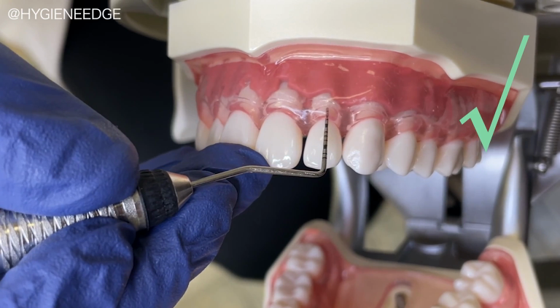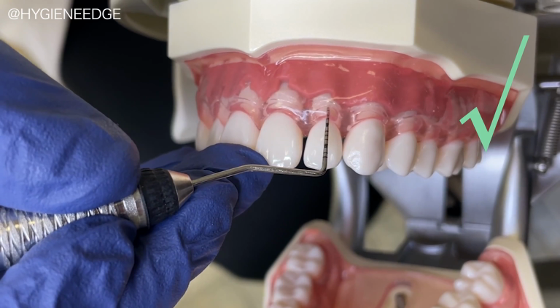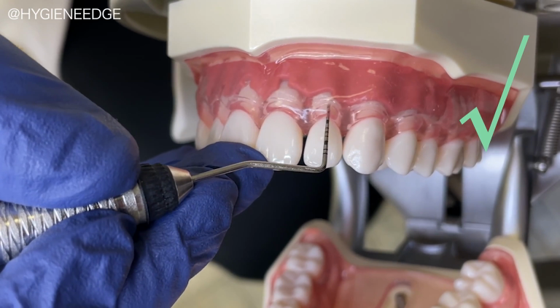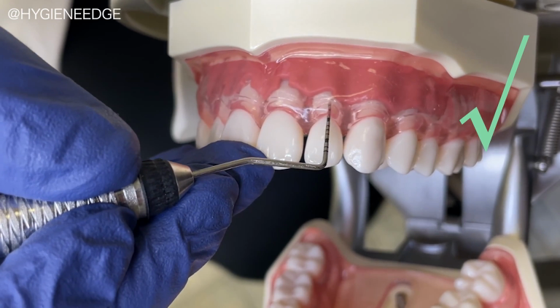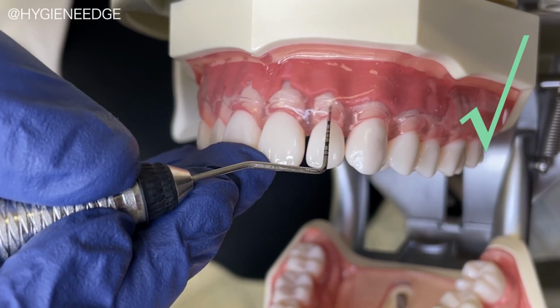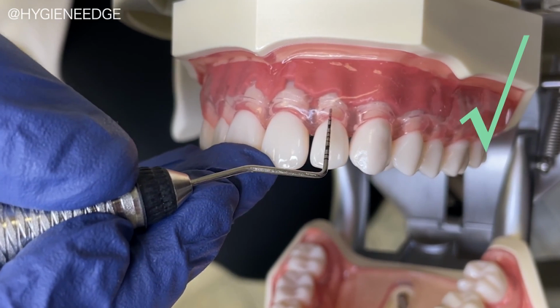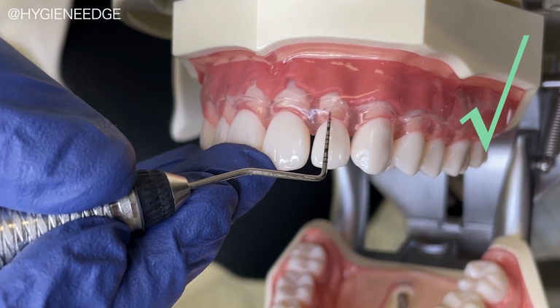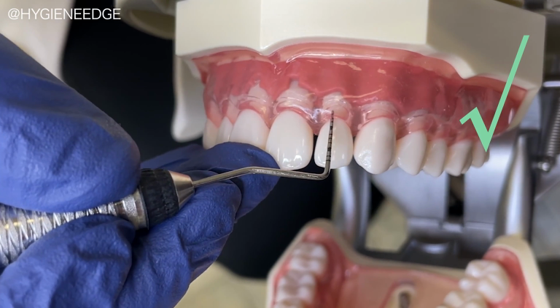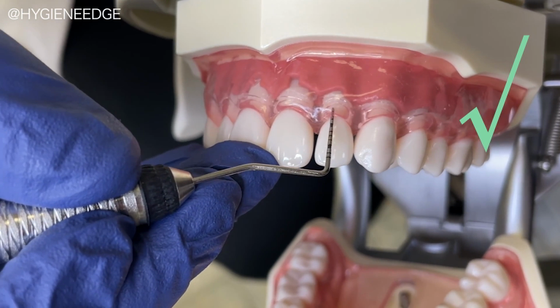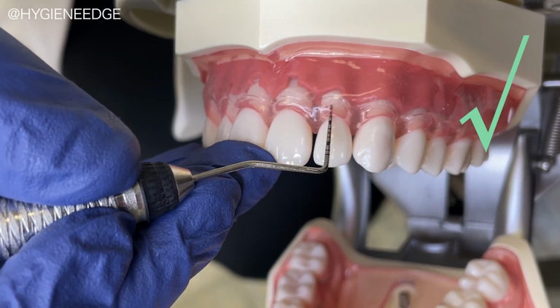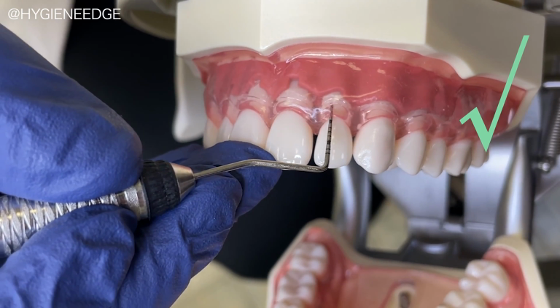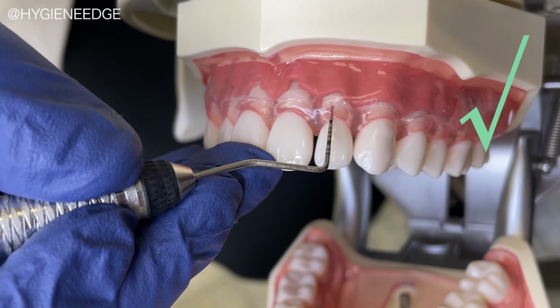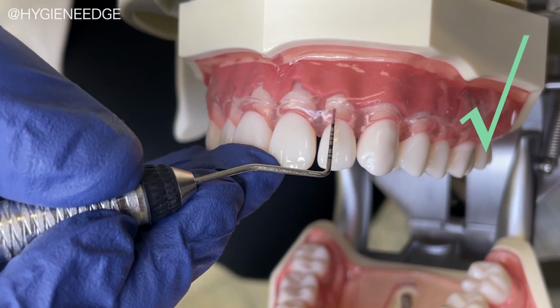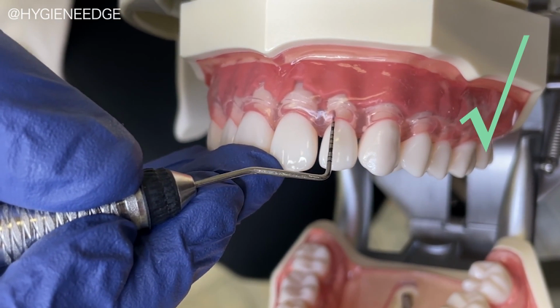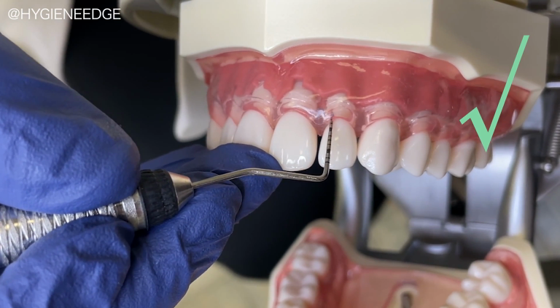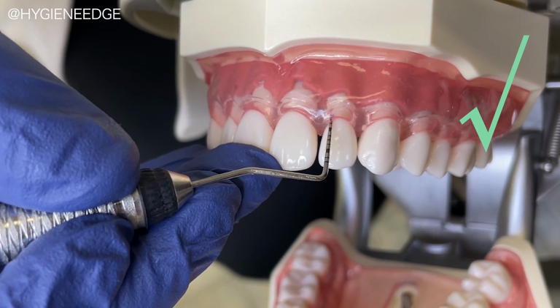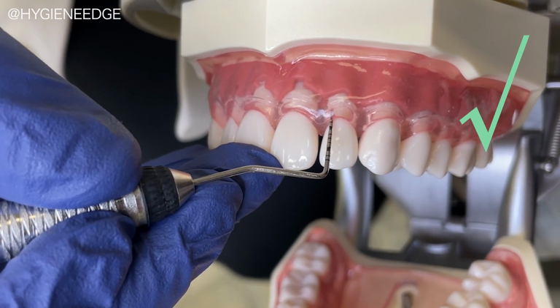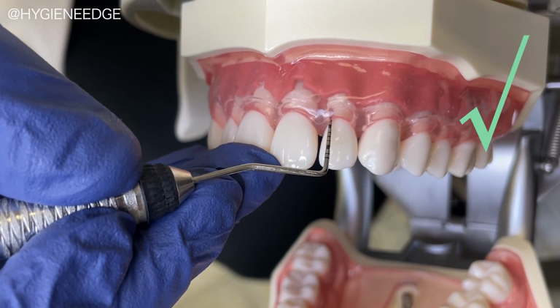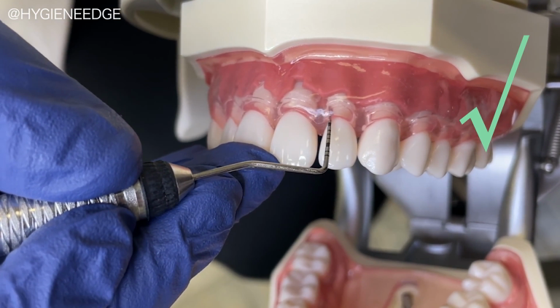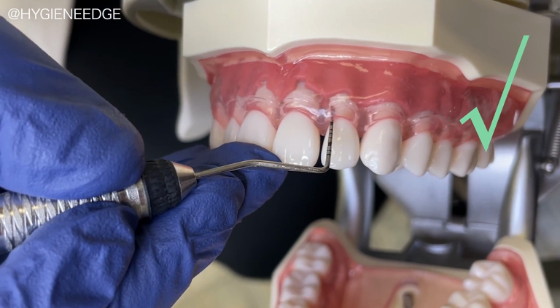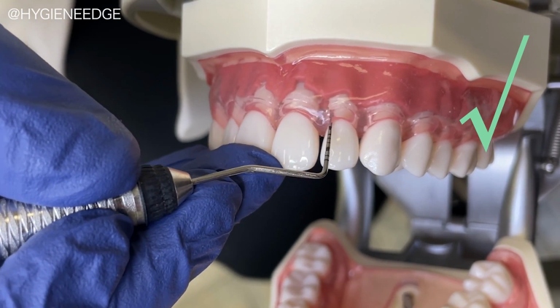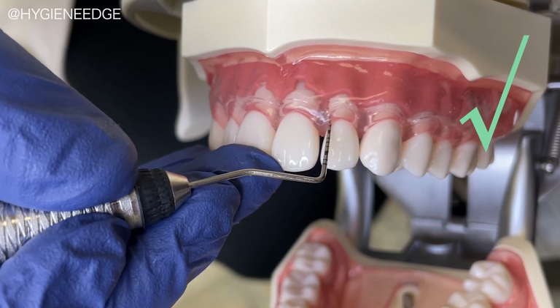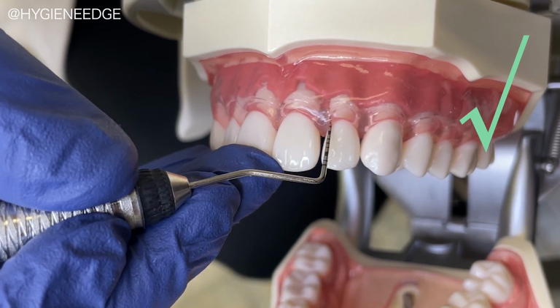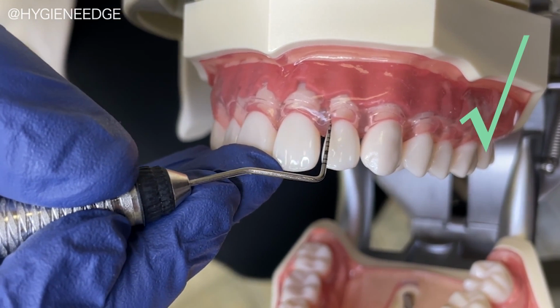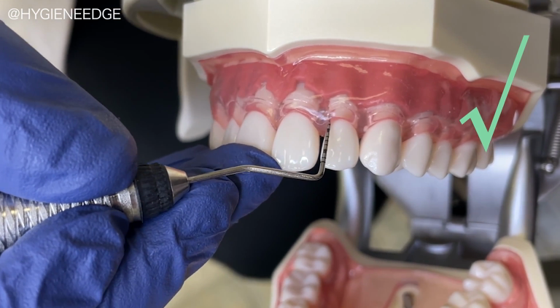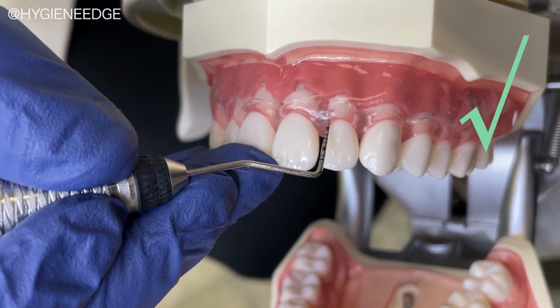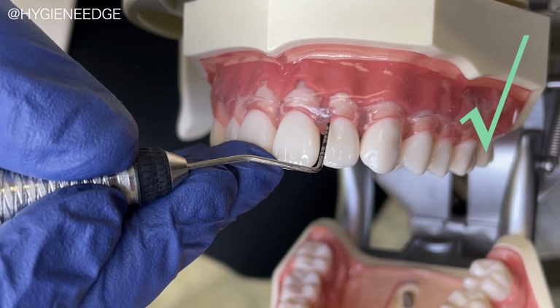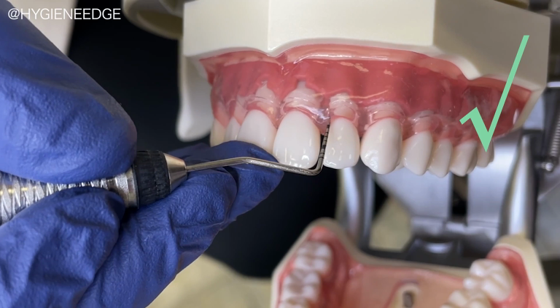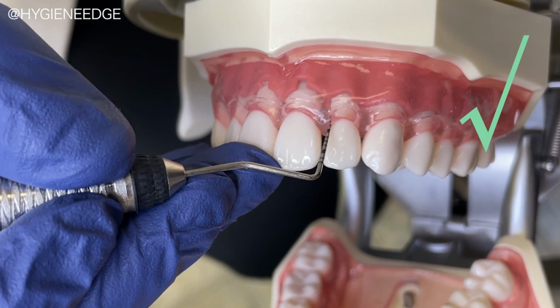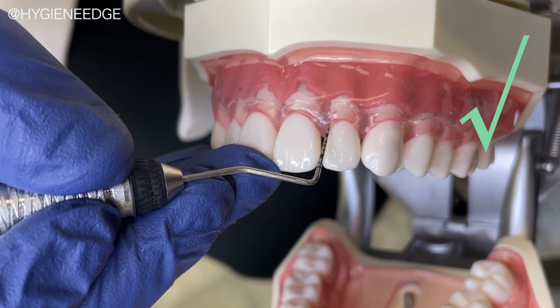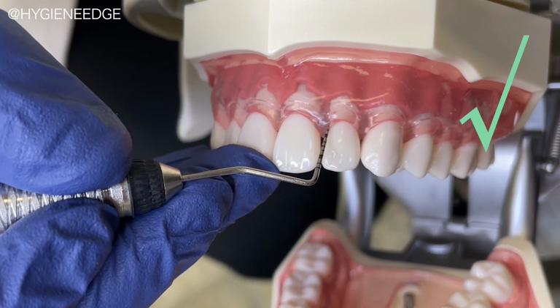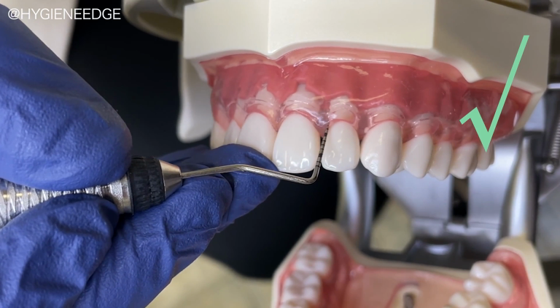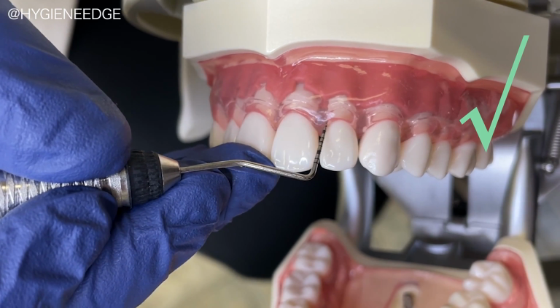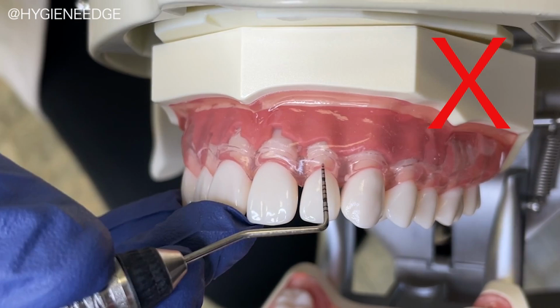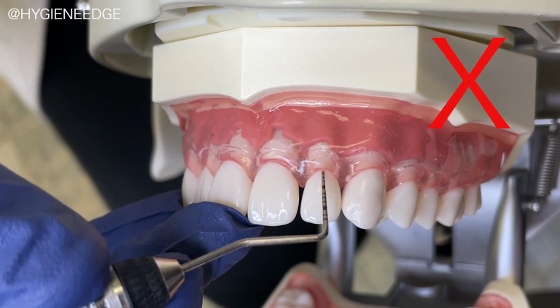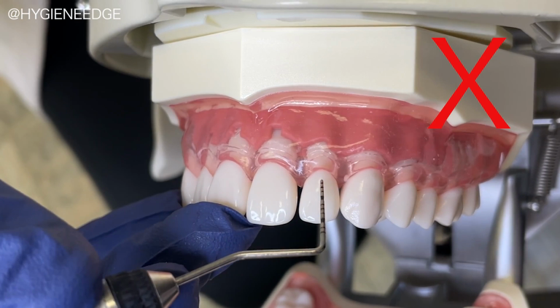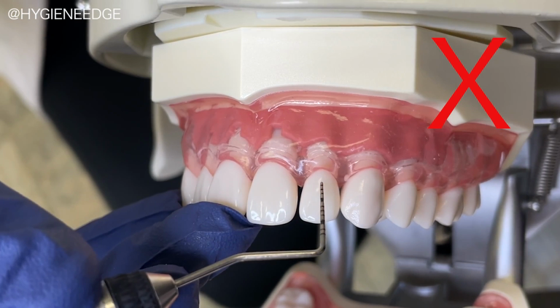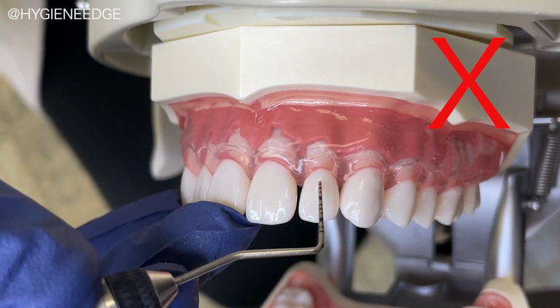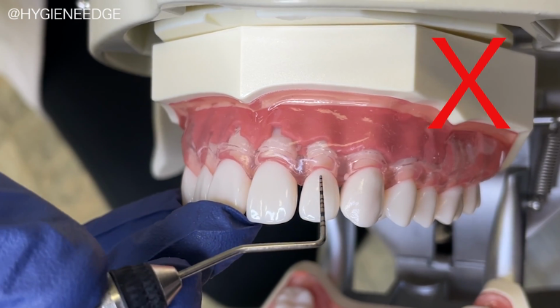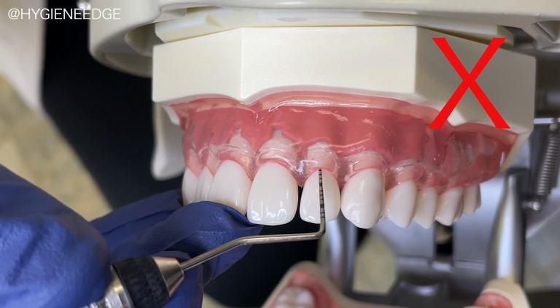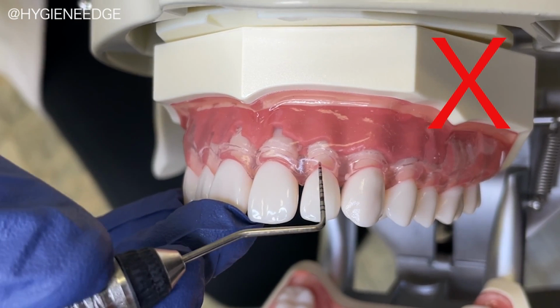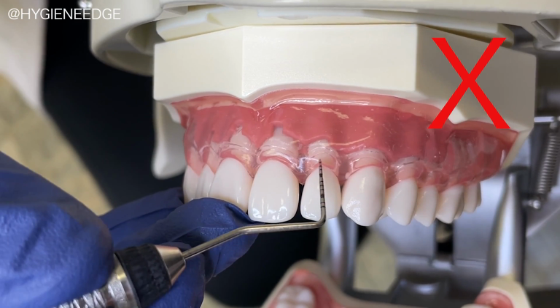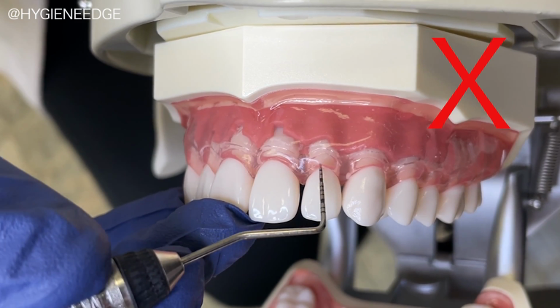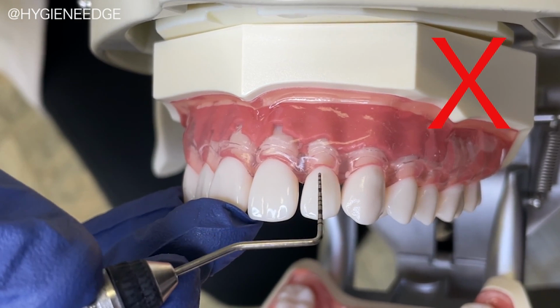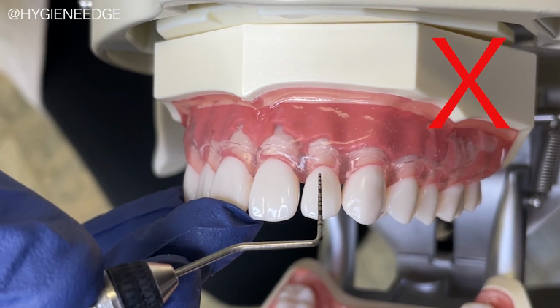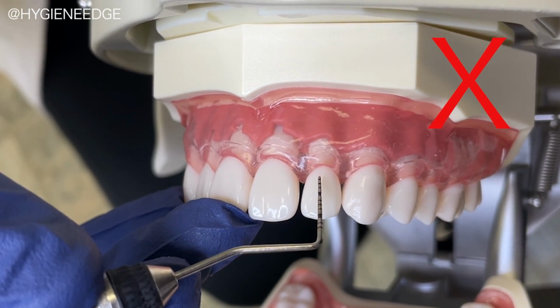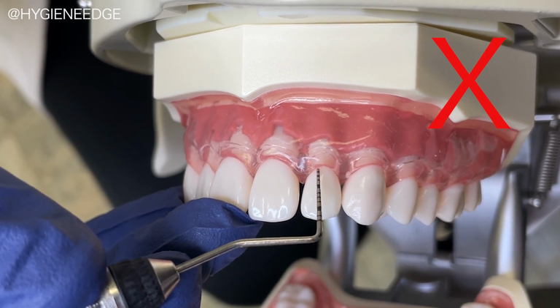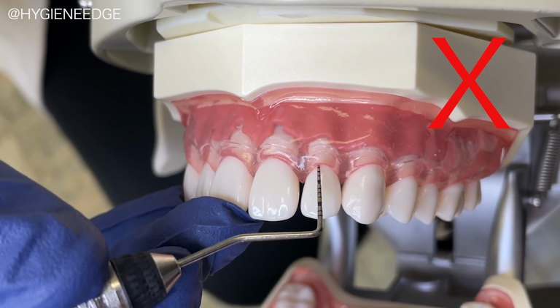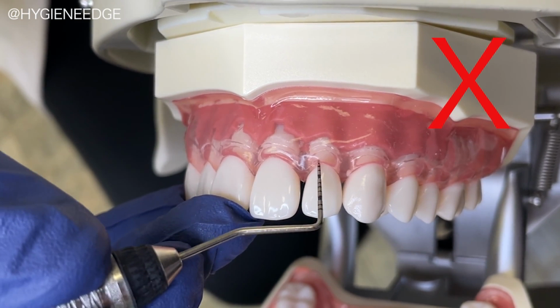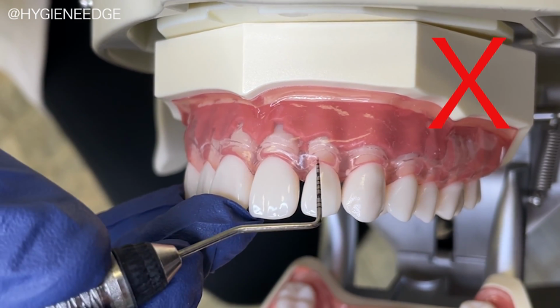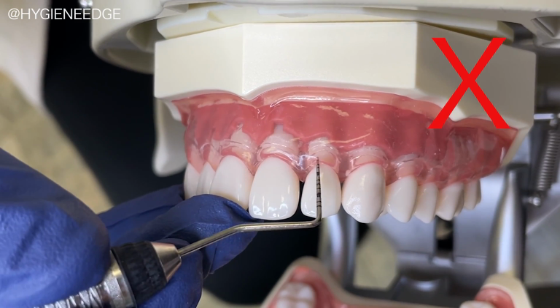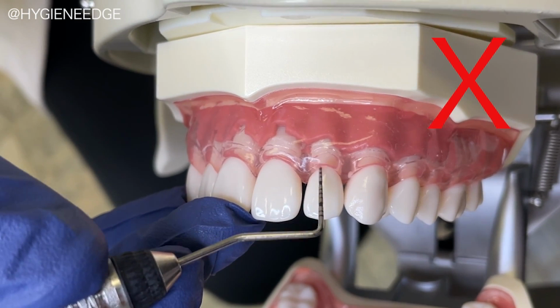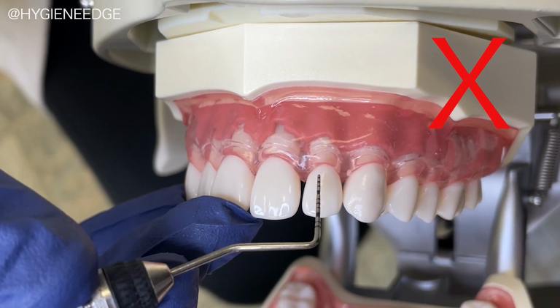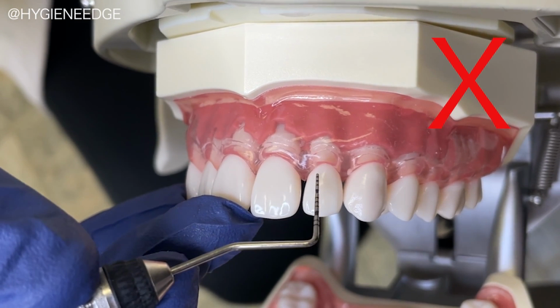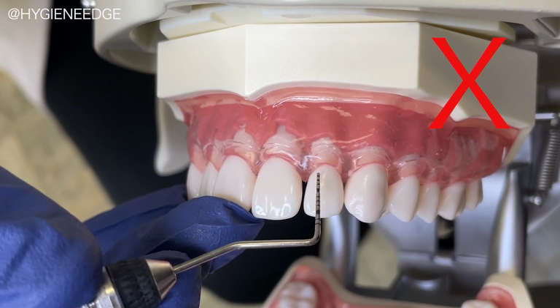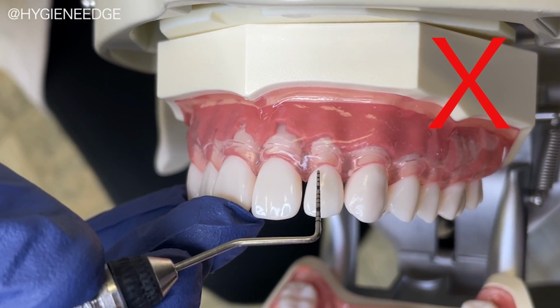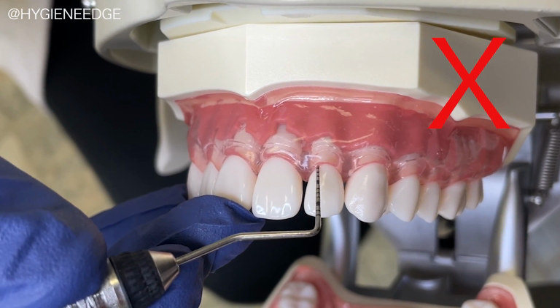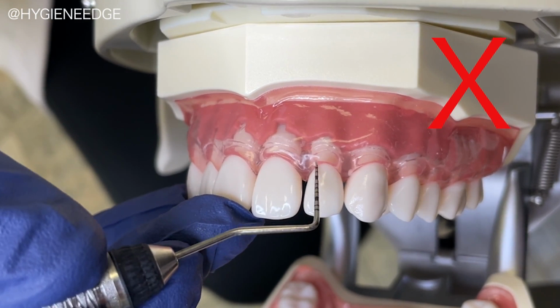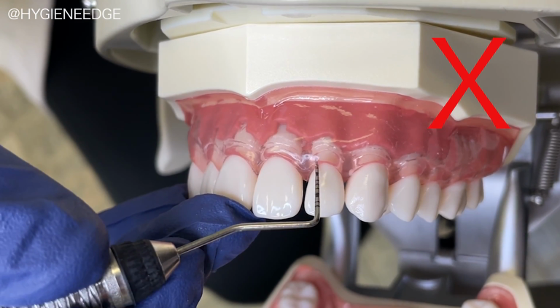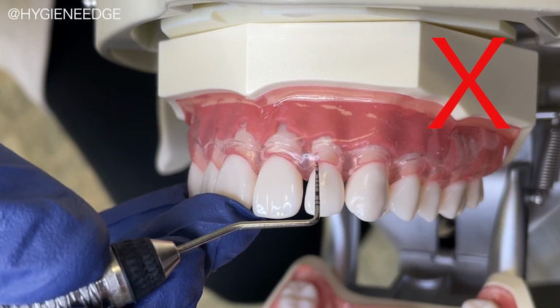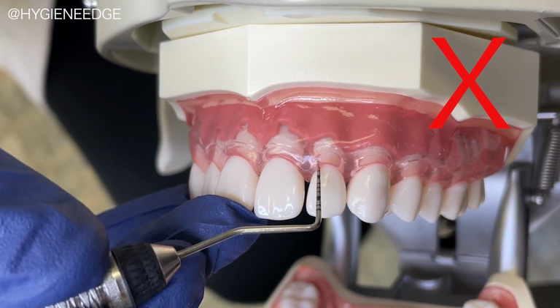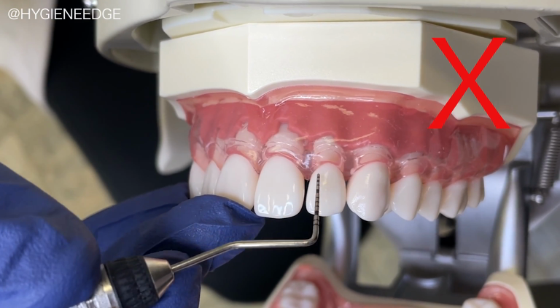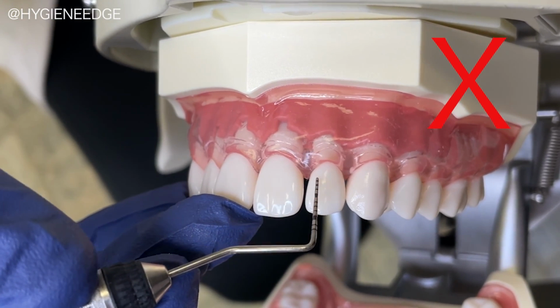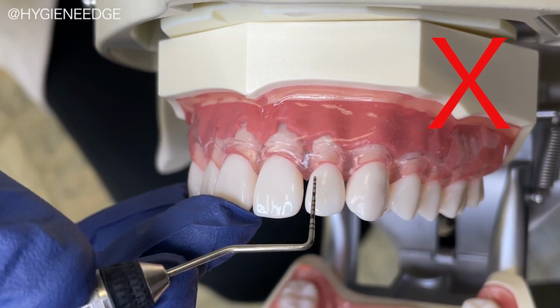Be sure to keep the tip in contact with the tooth versus lifting it off before reinserting after each bob.